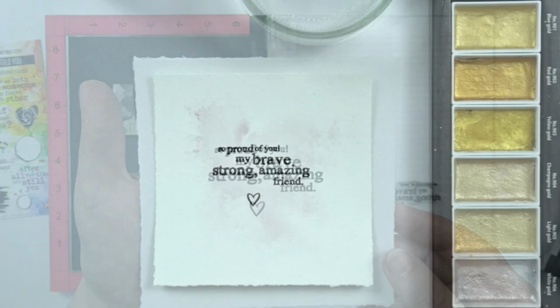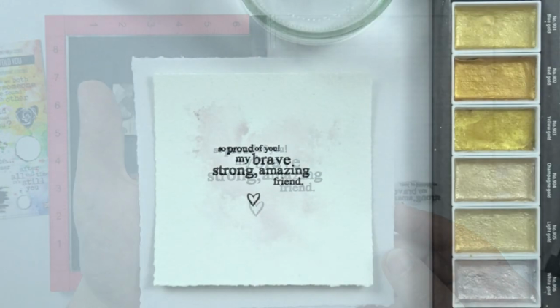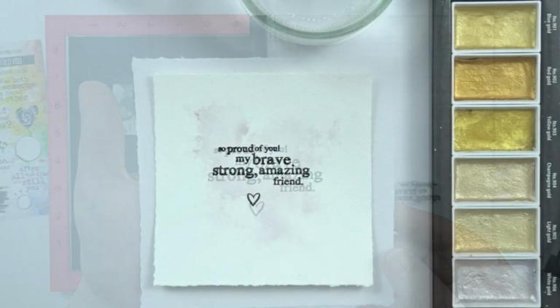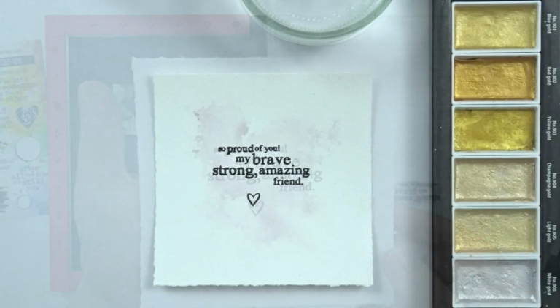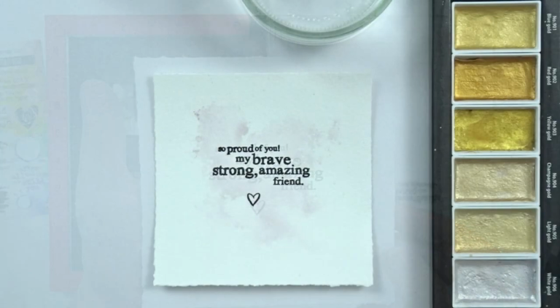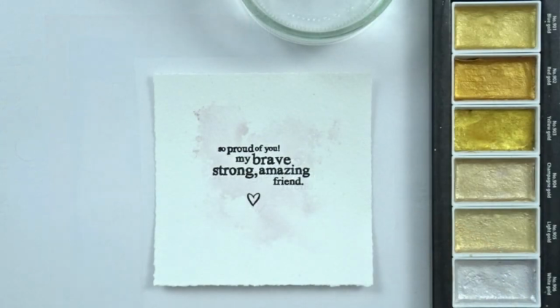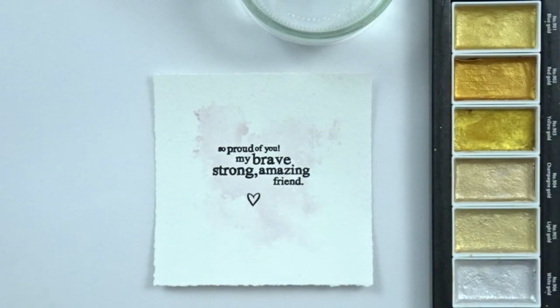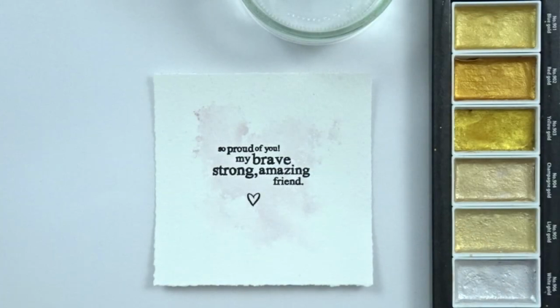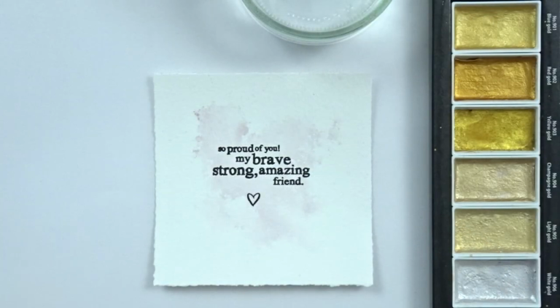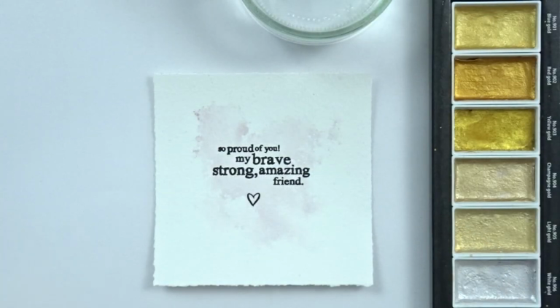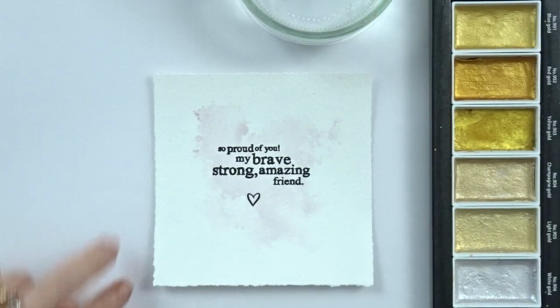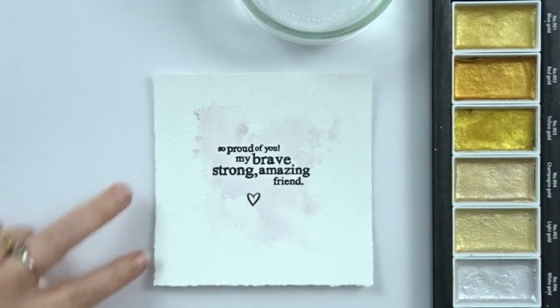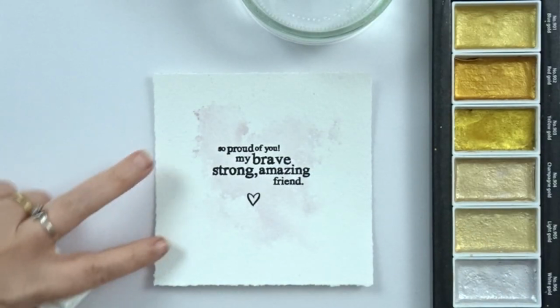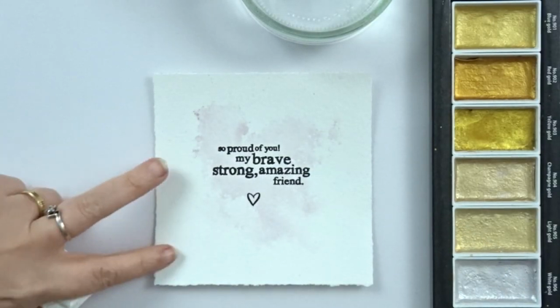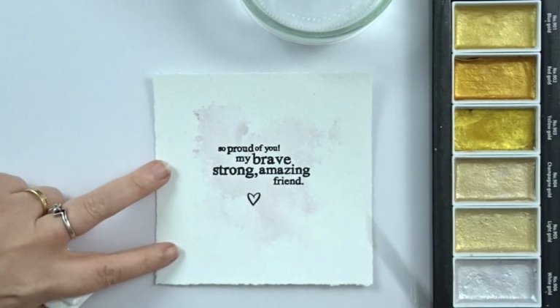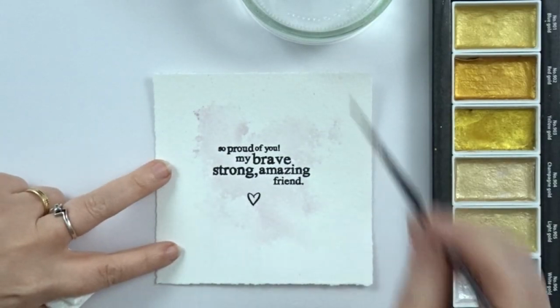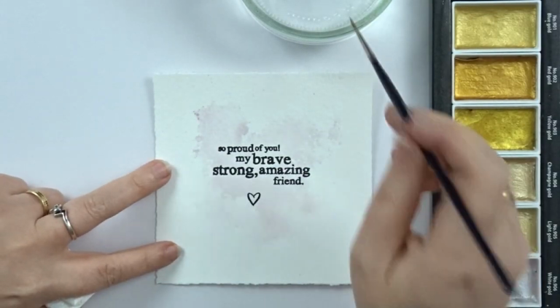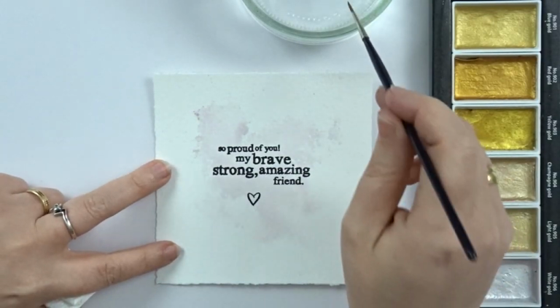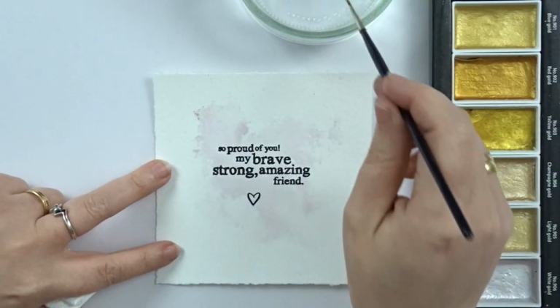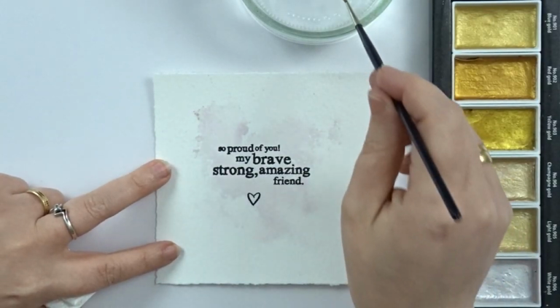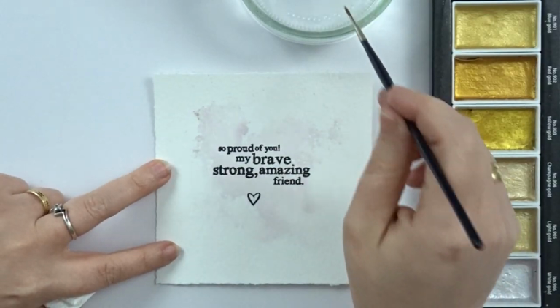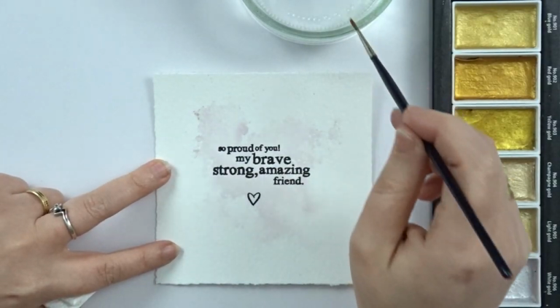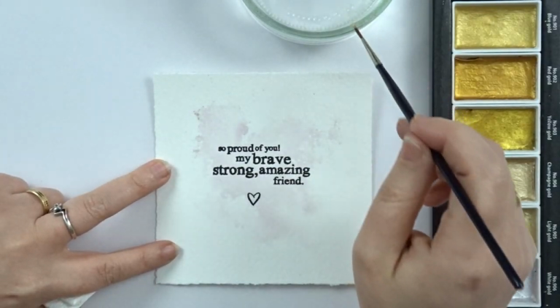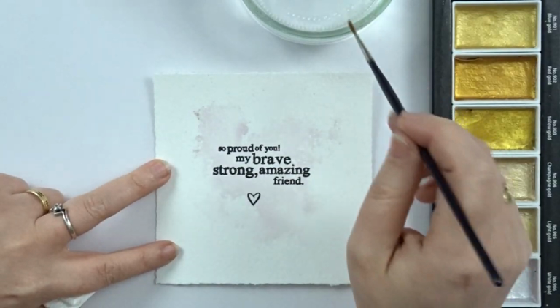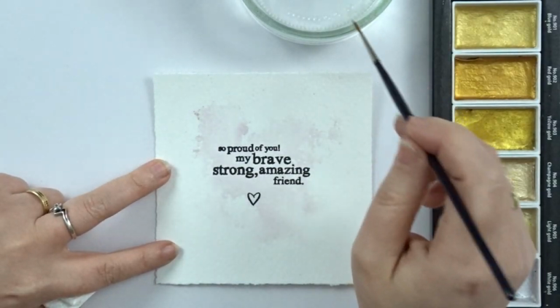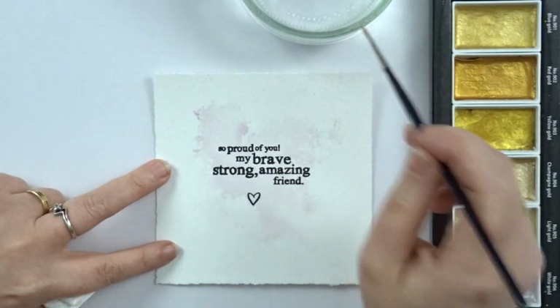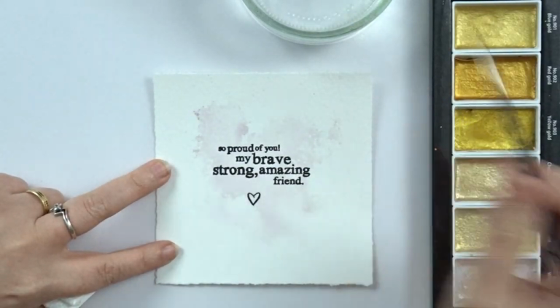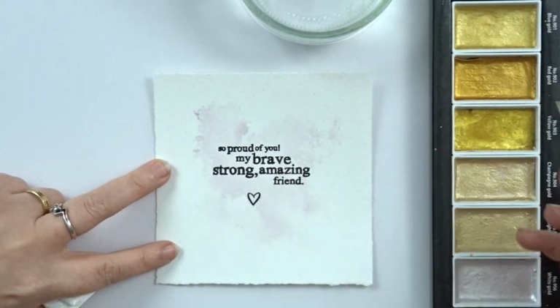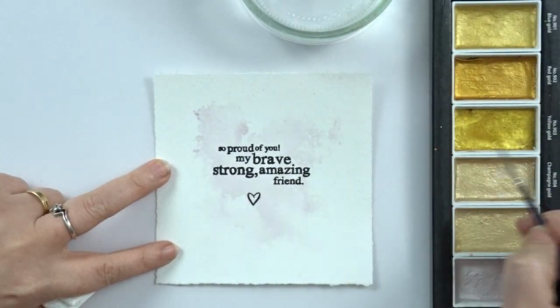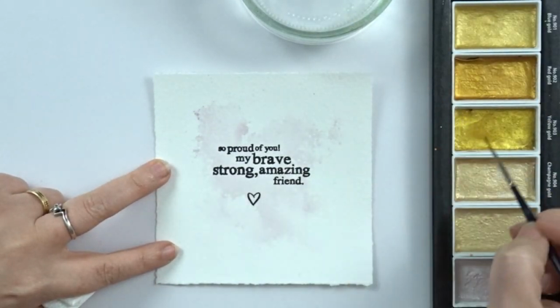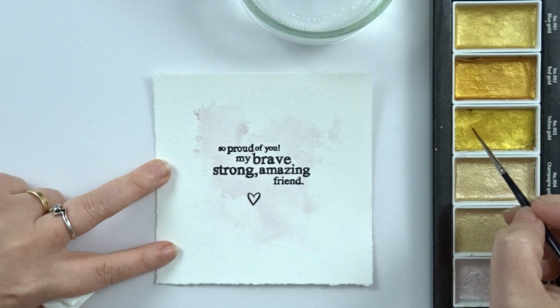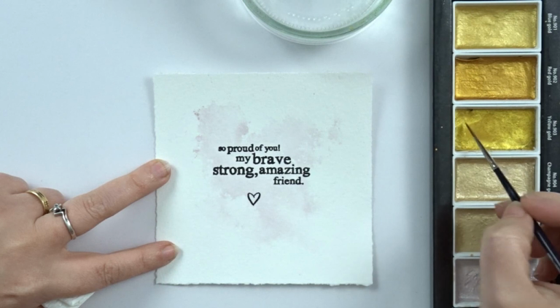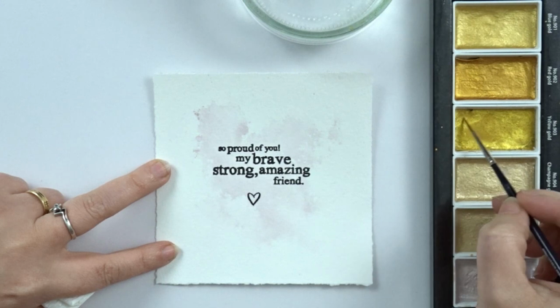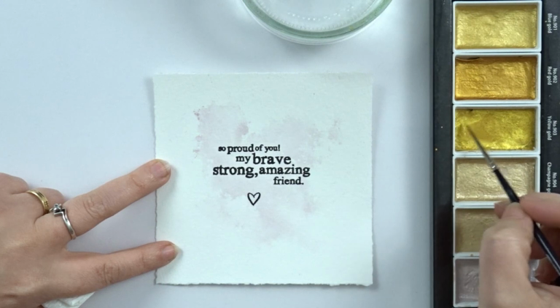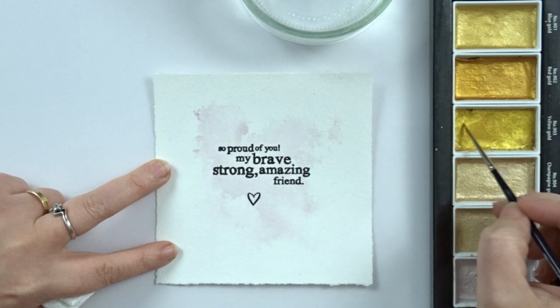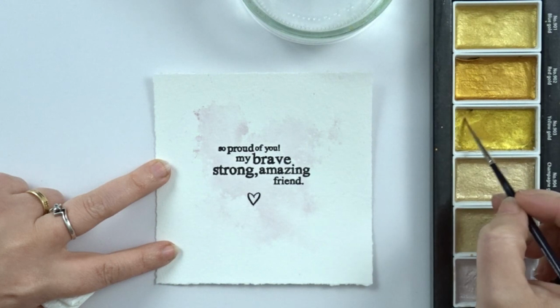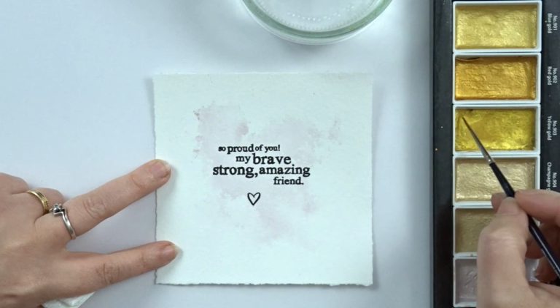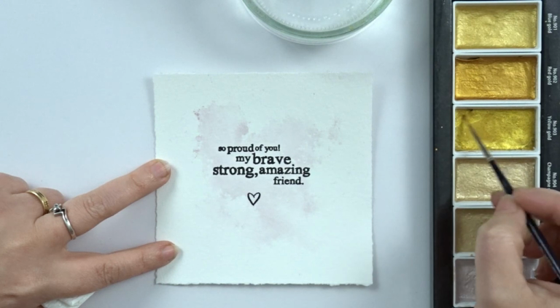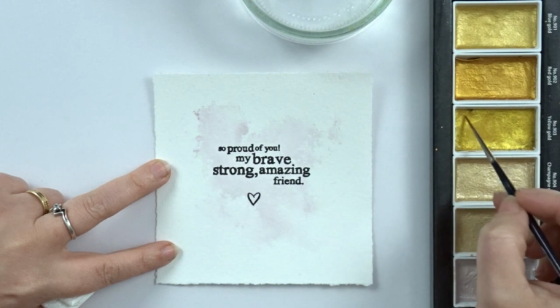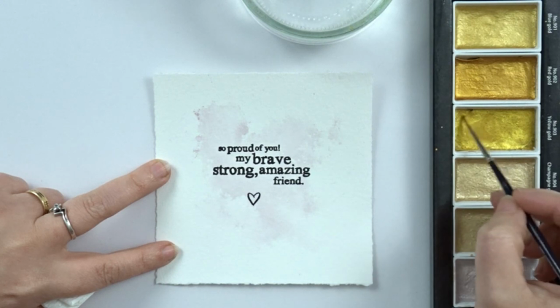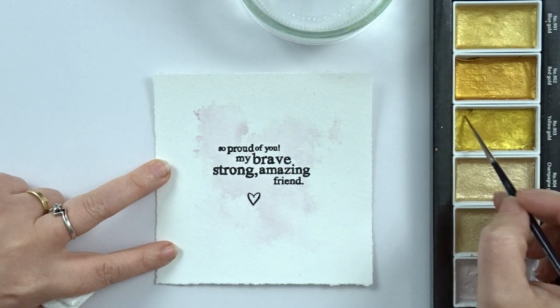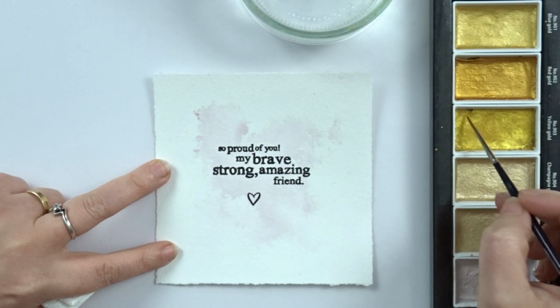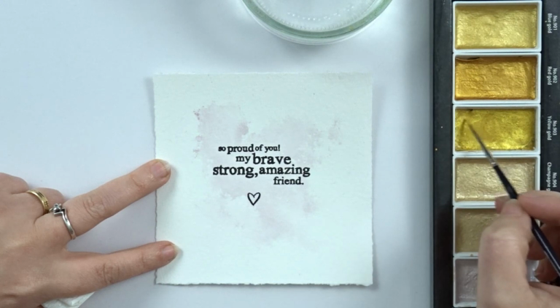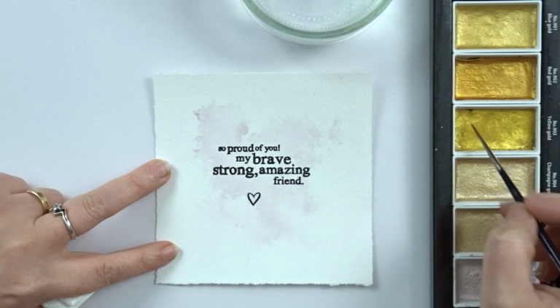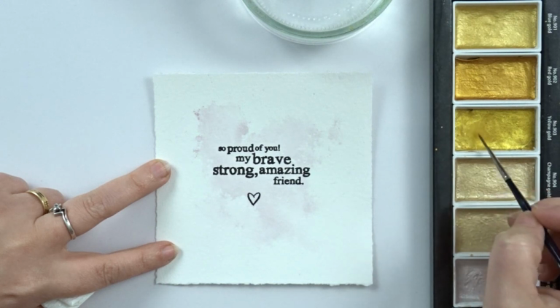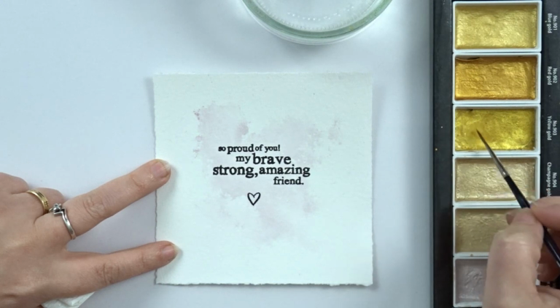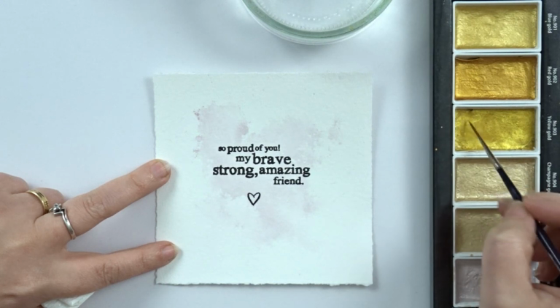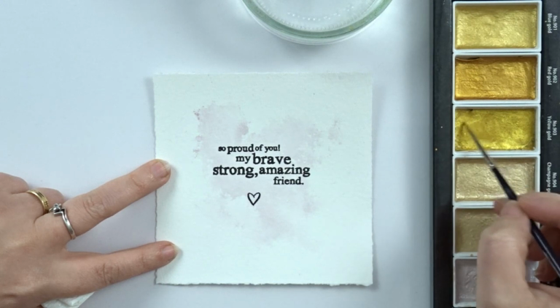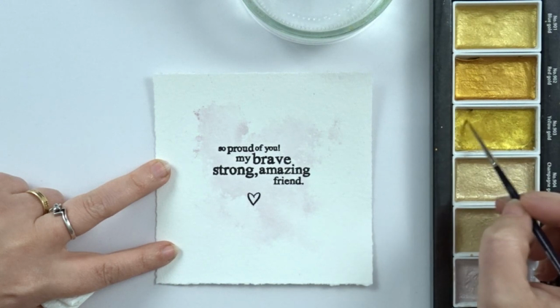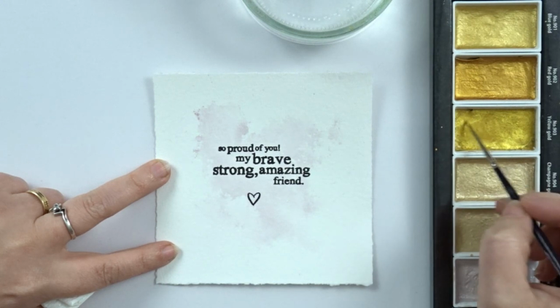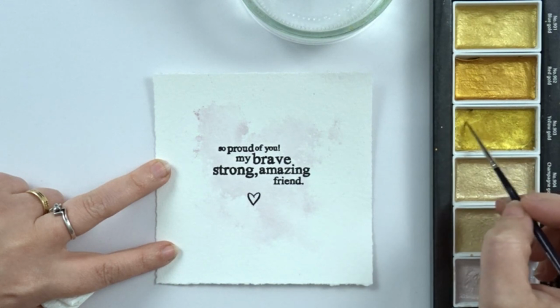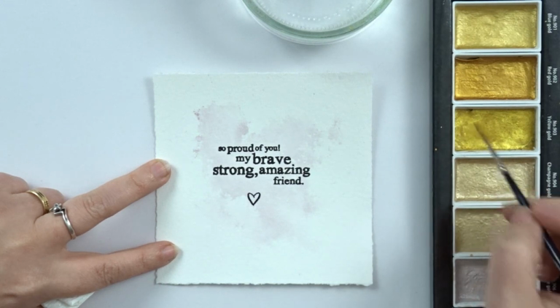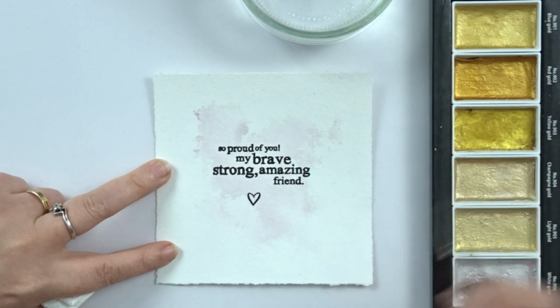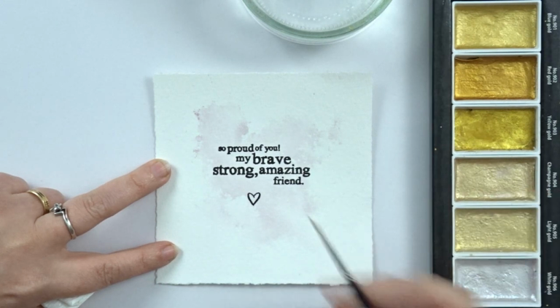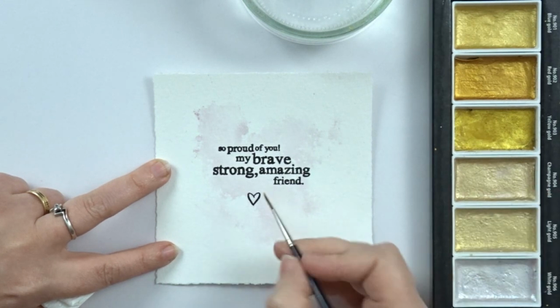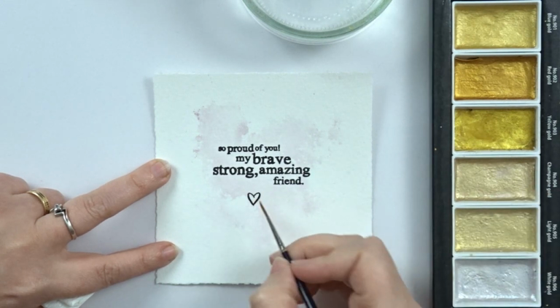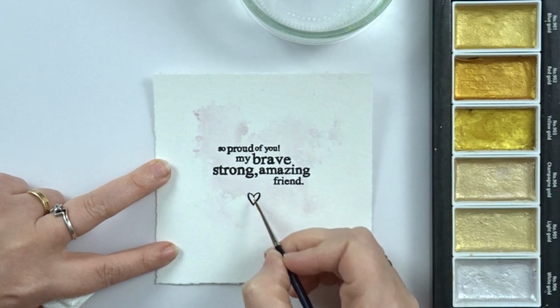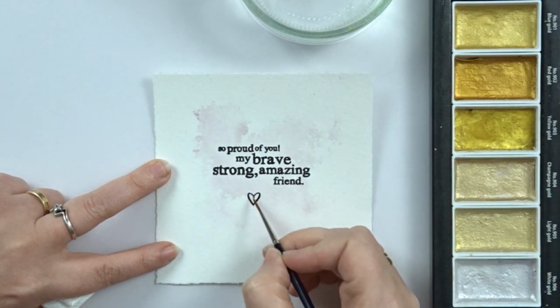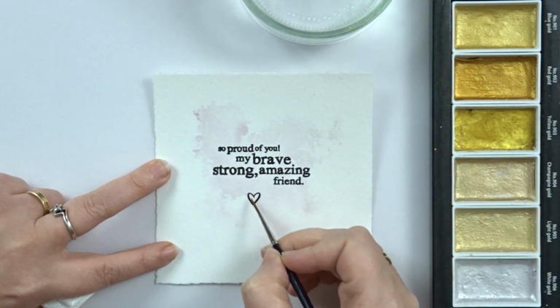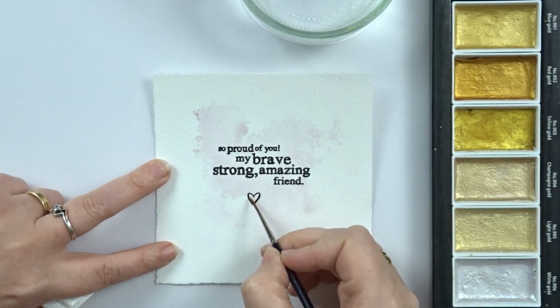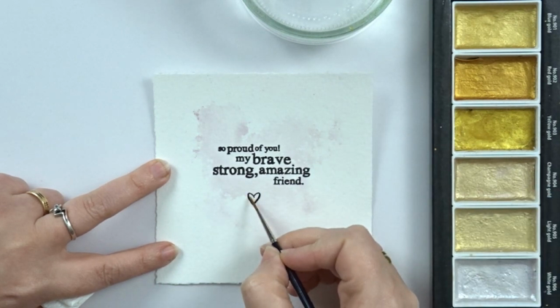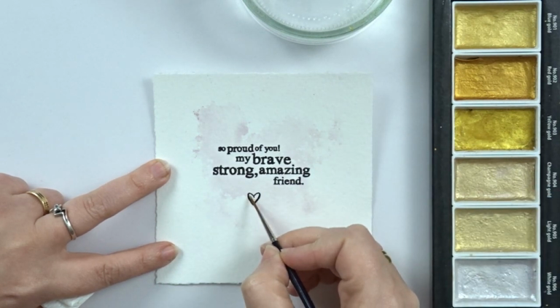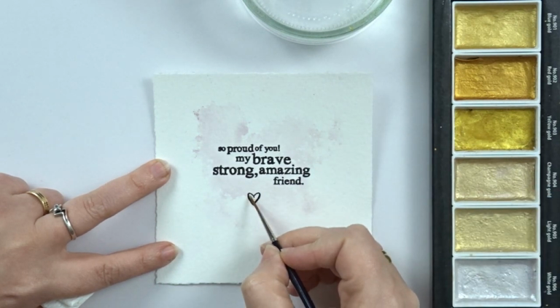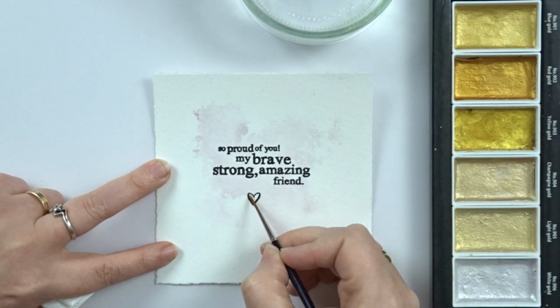And I'm also combining it with one of those tiny hearts from this Have I Told You set. And I'm coloring in my tiny heart using my starry colors so I get a bright and shining heart.